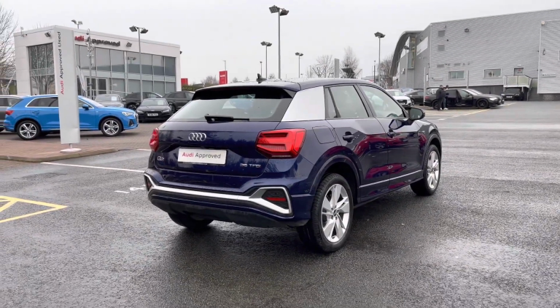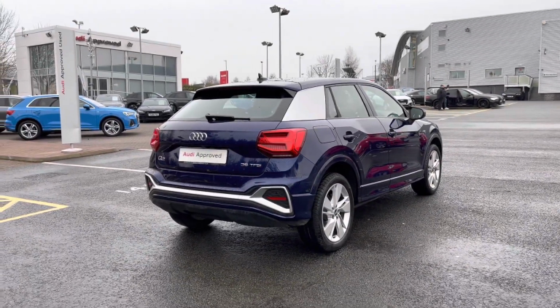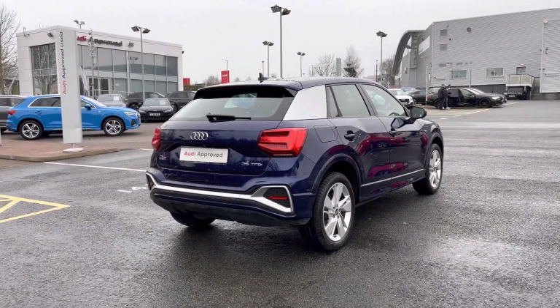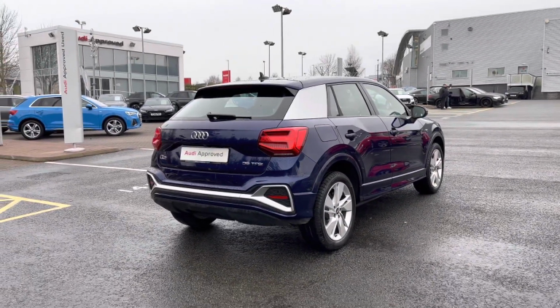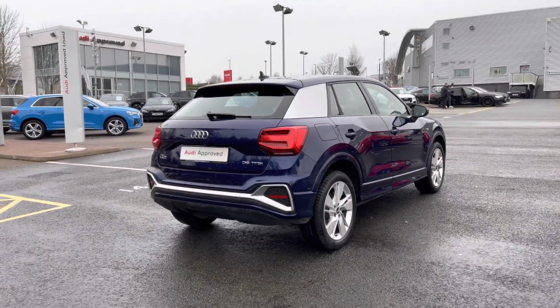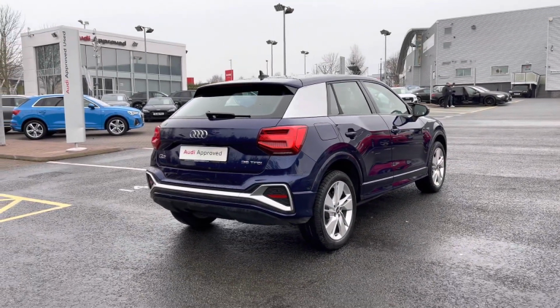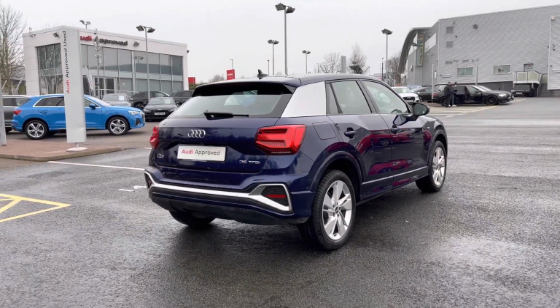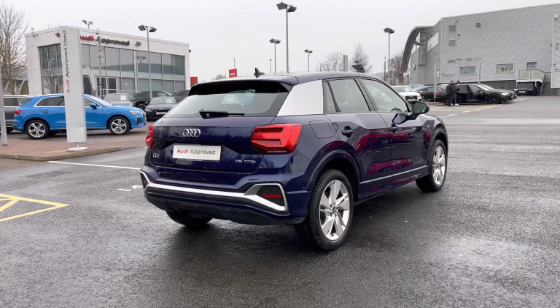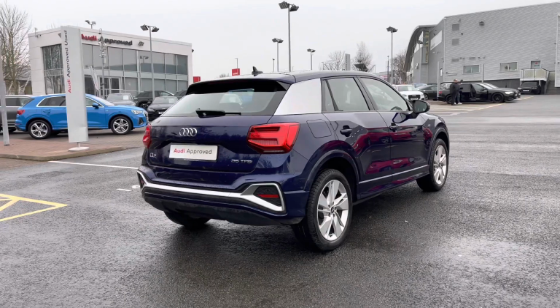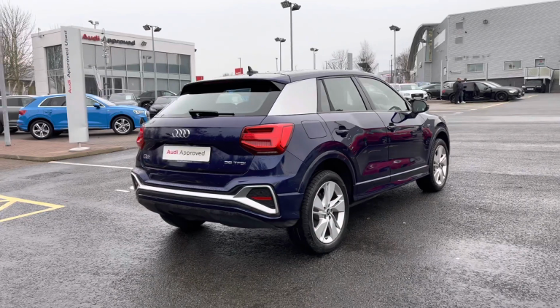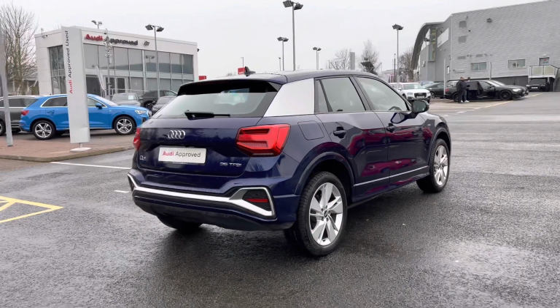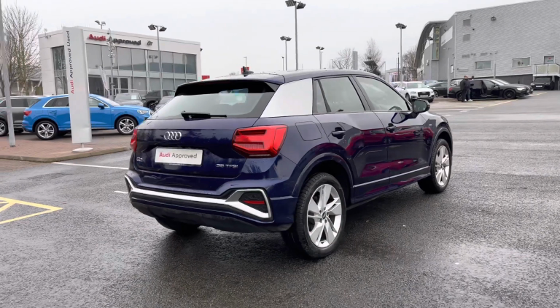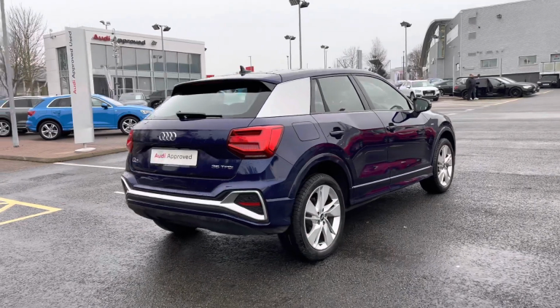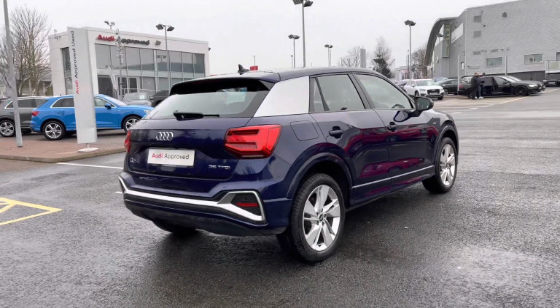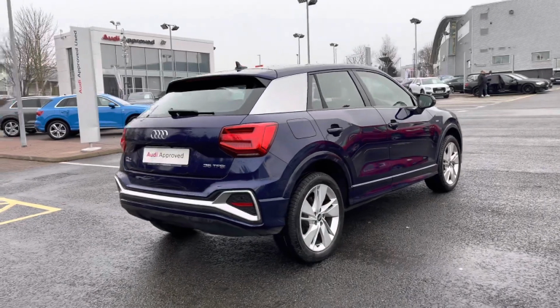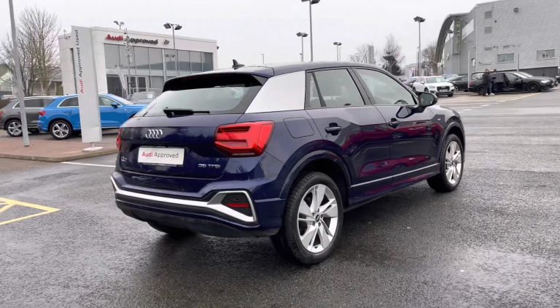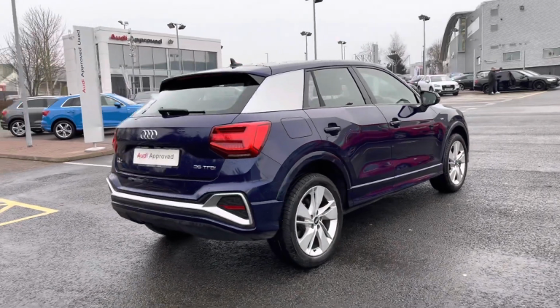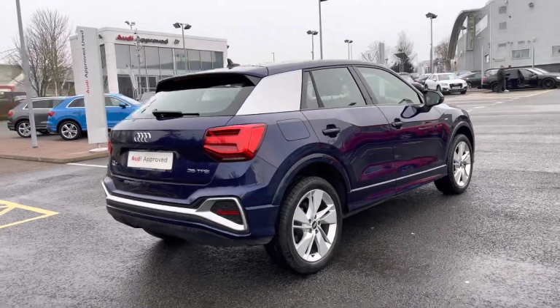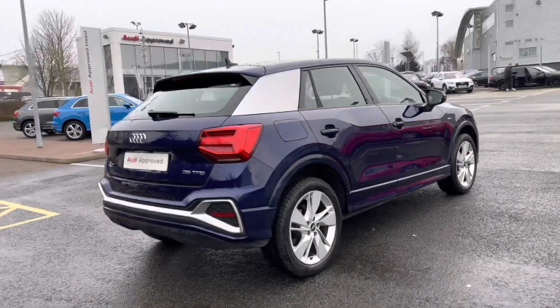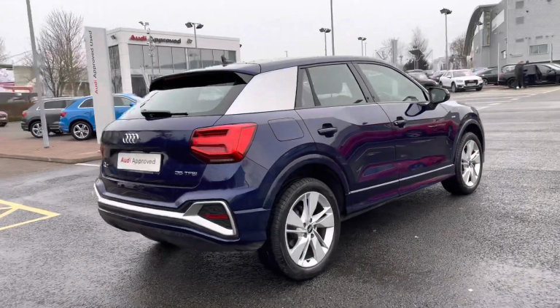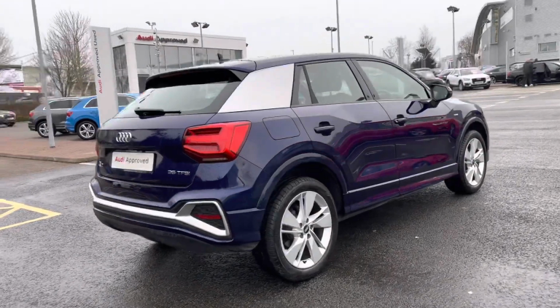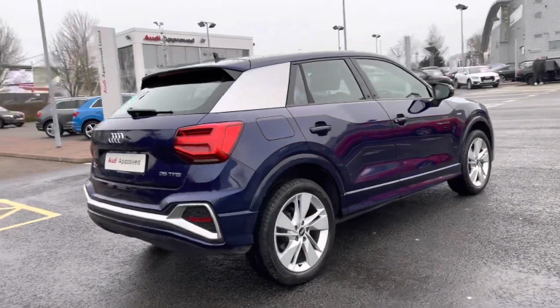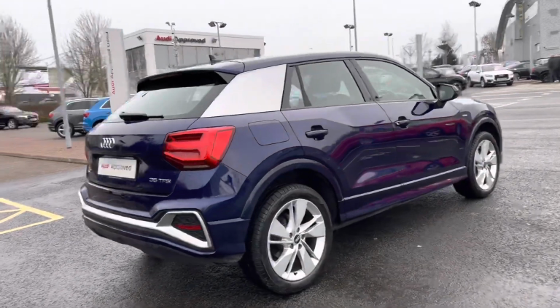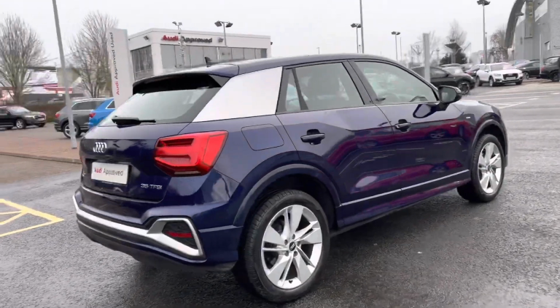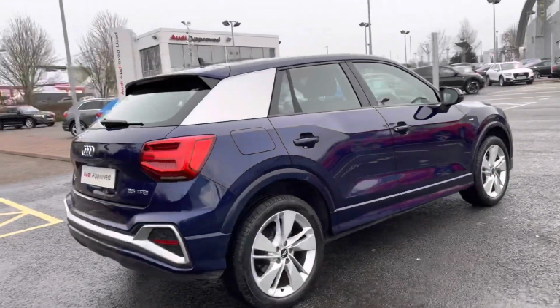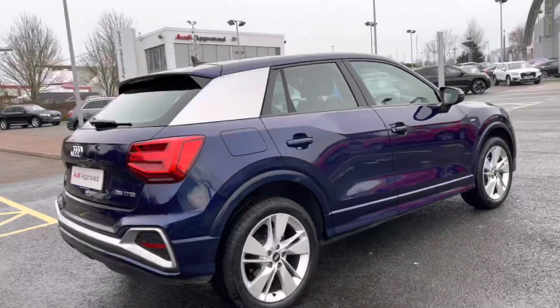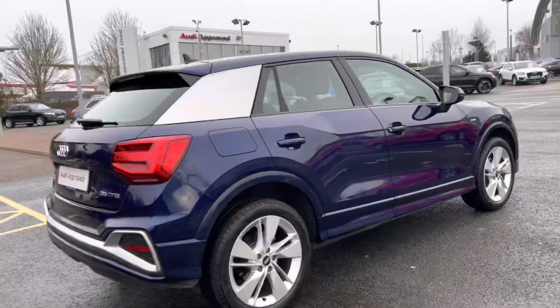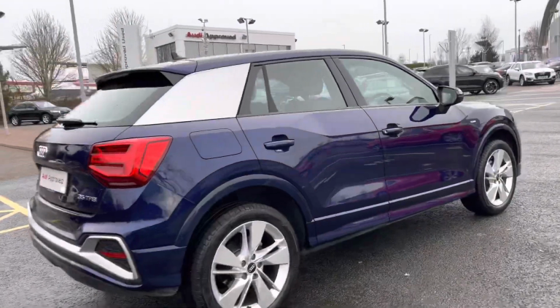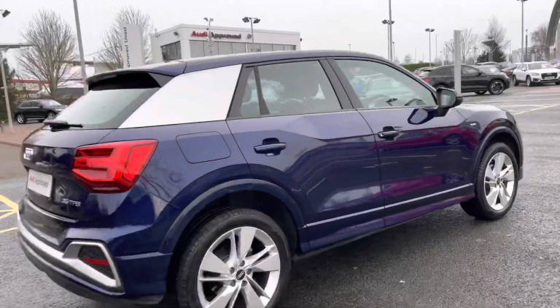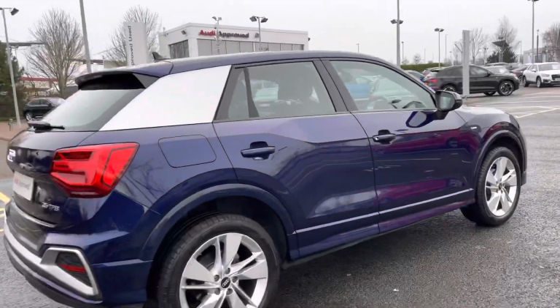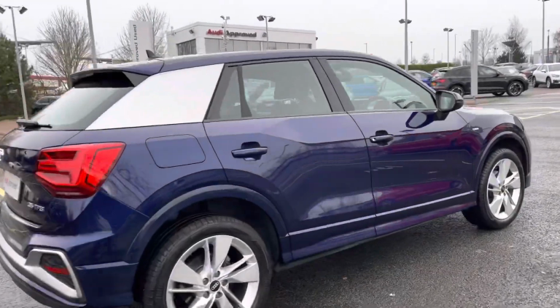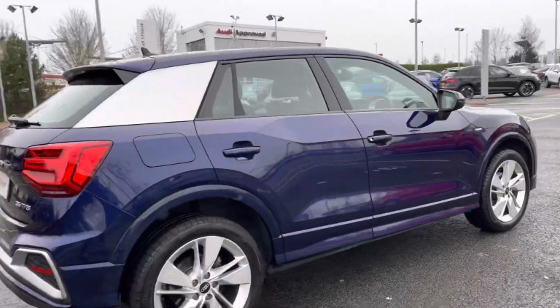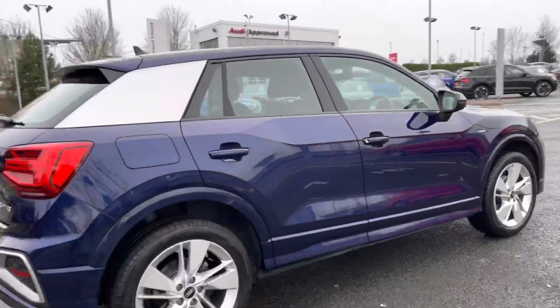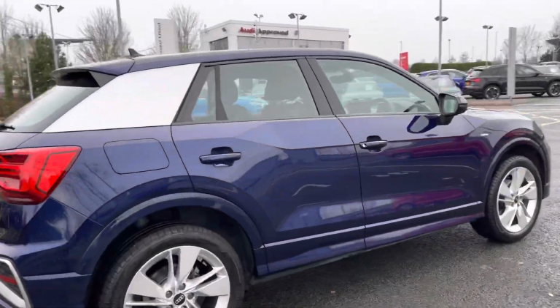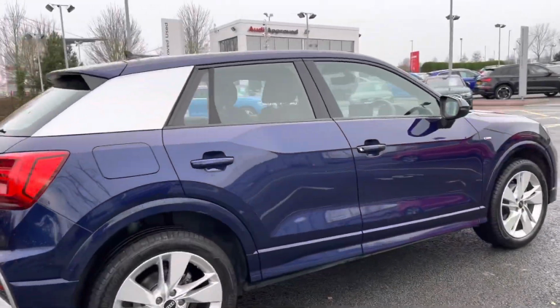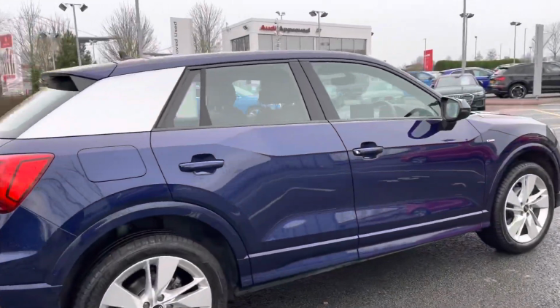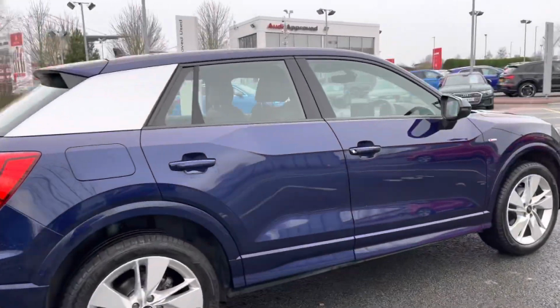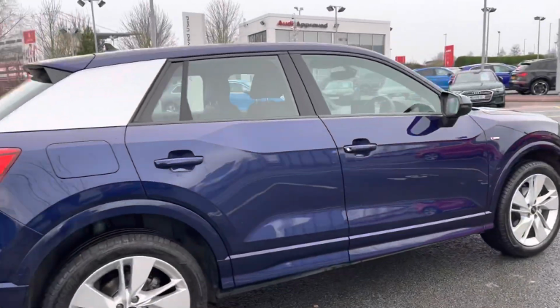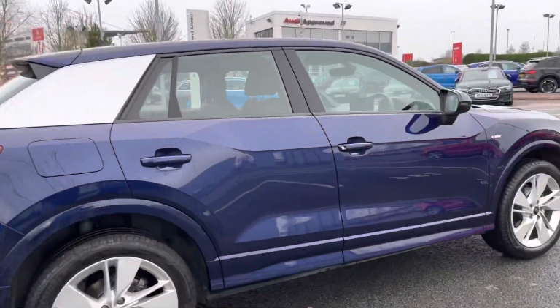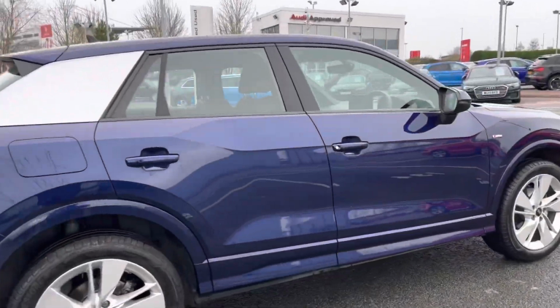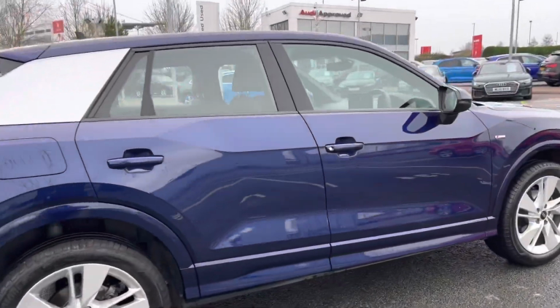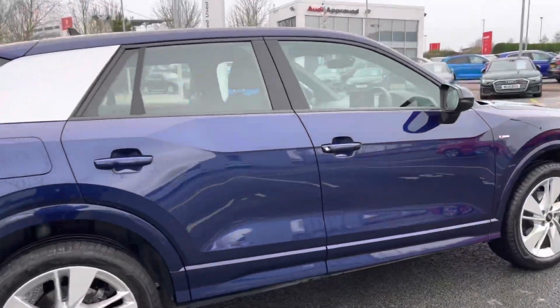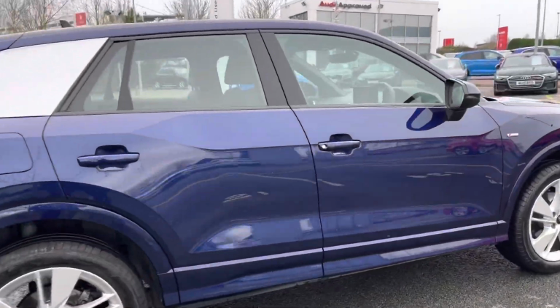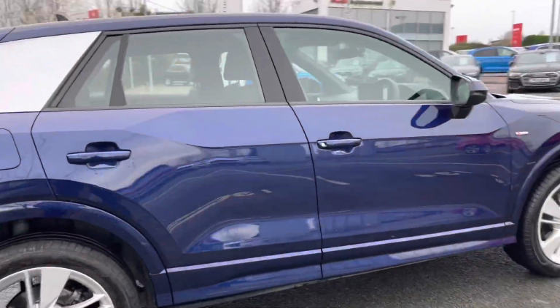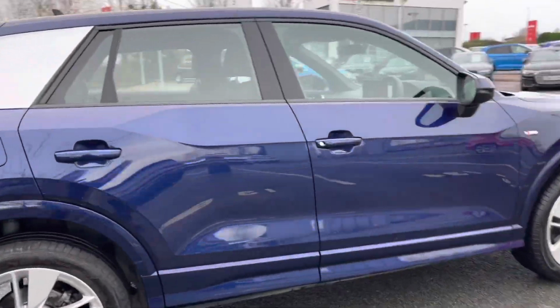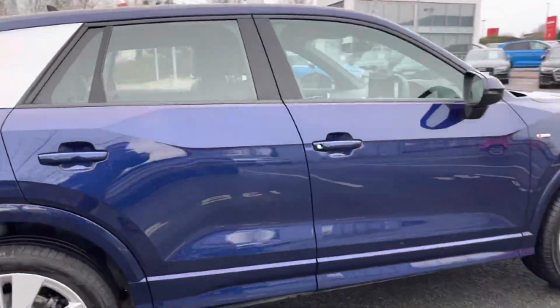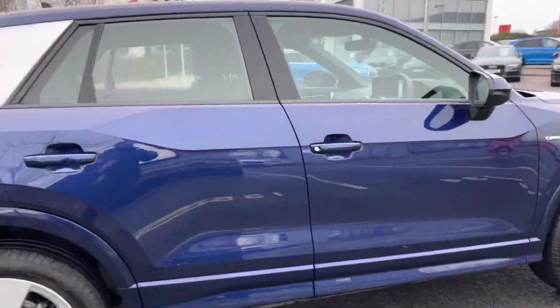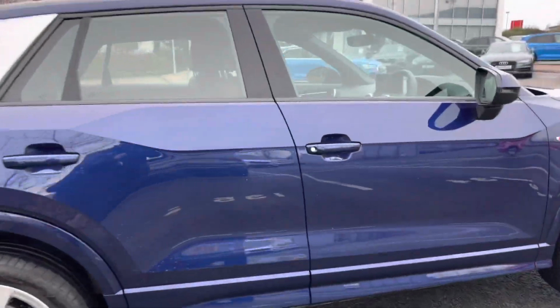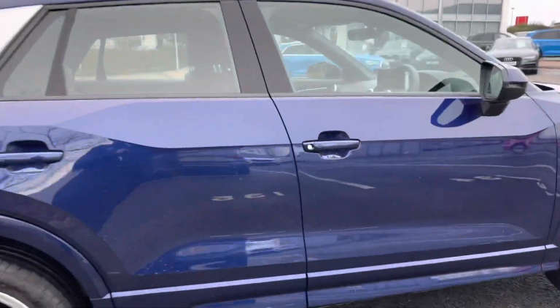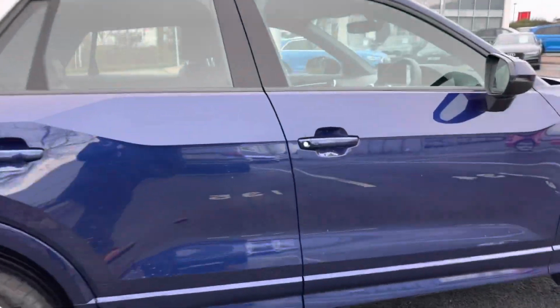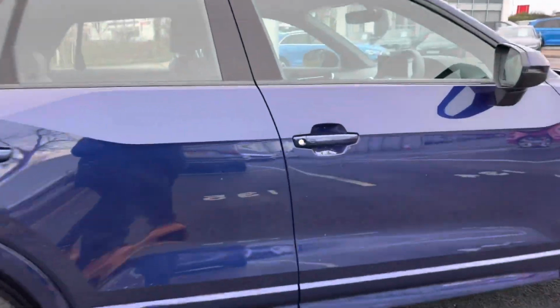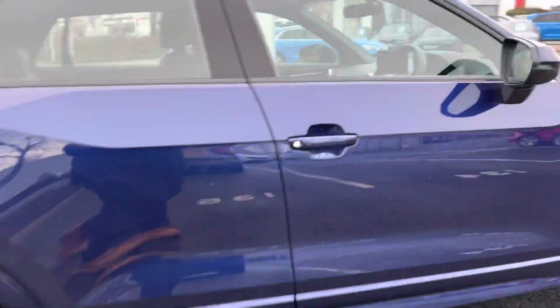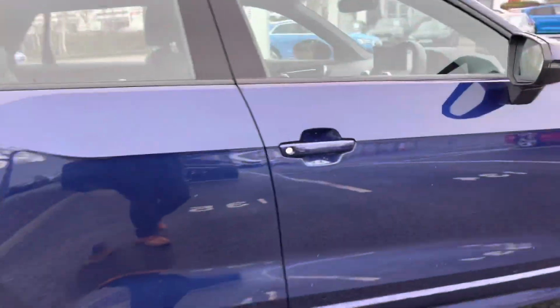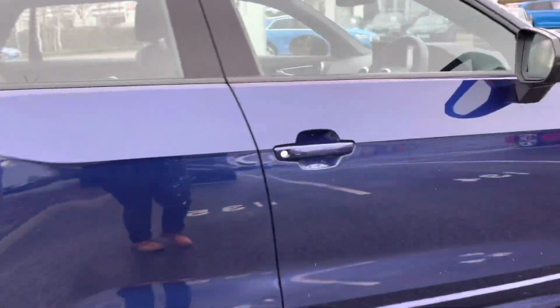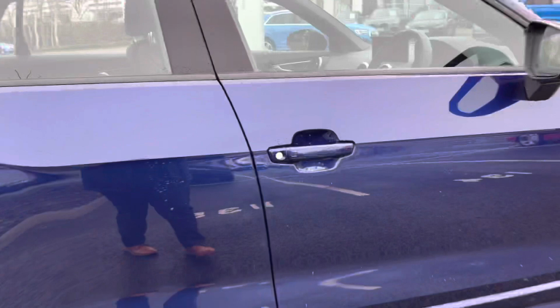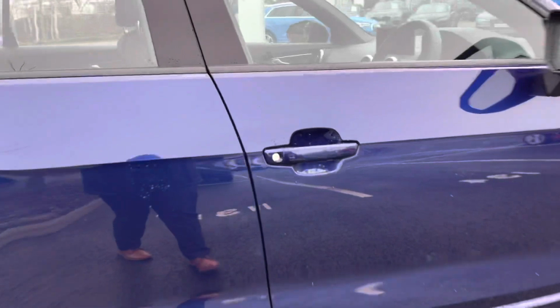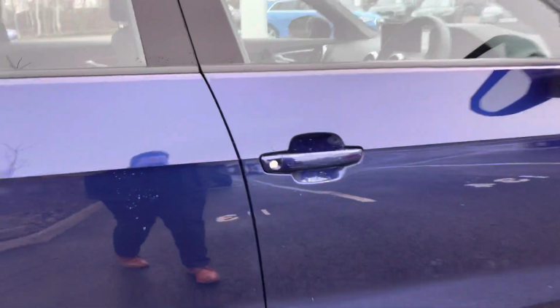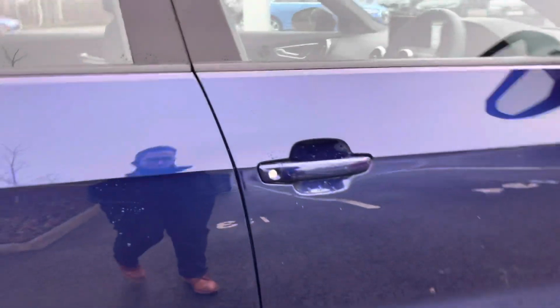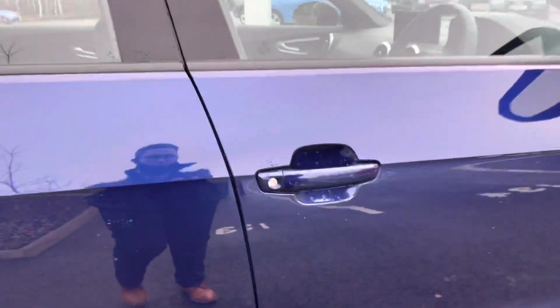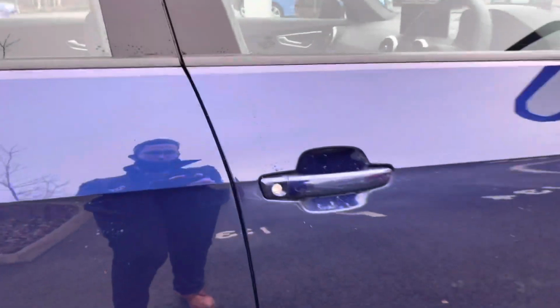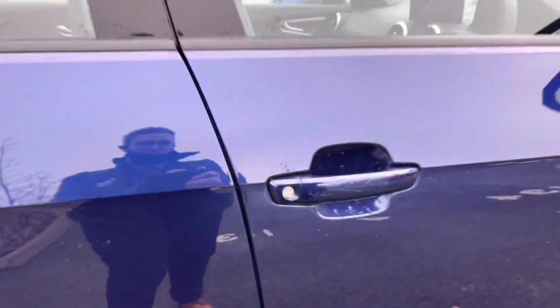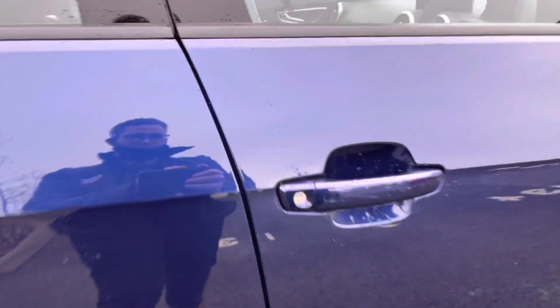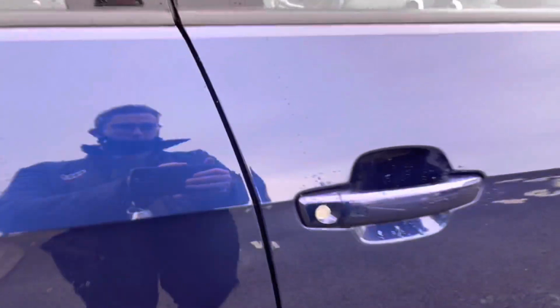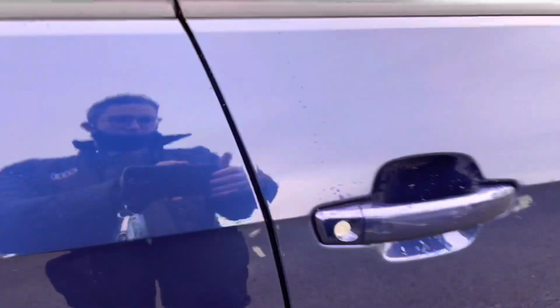This is a 2021 model of the Audi Q2 S-Line and has covered just over 2,310 miles.